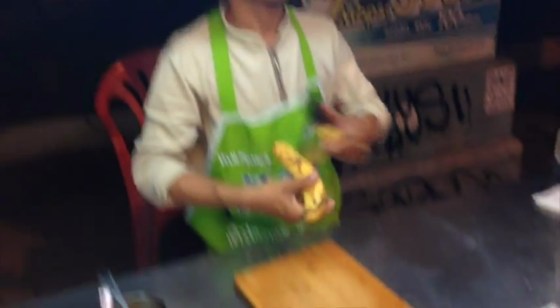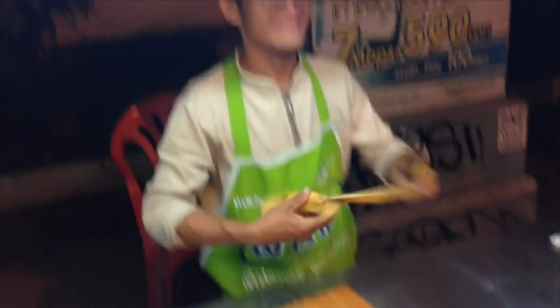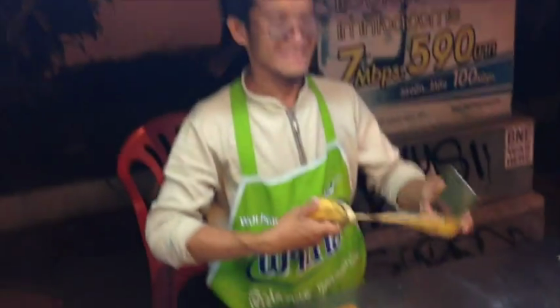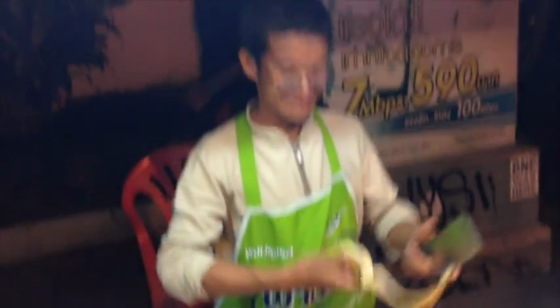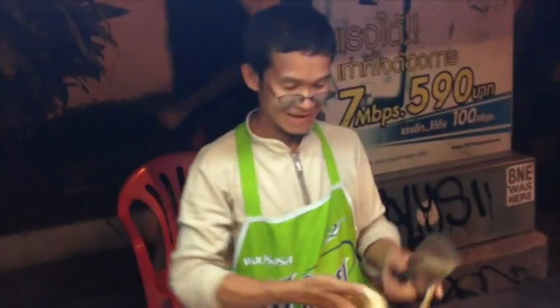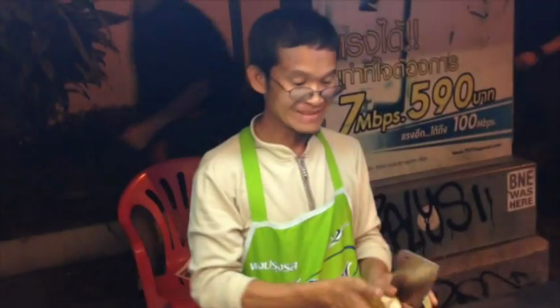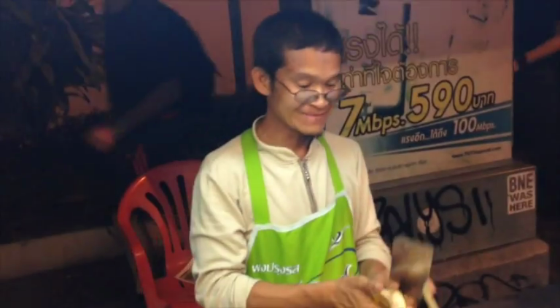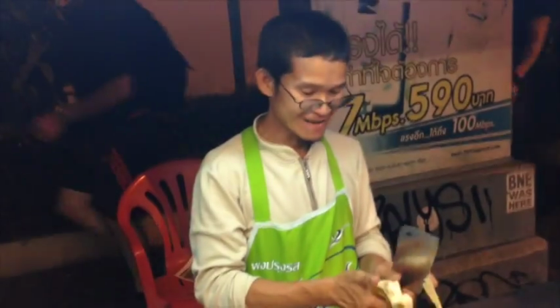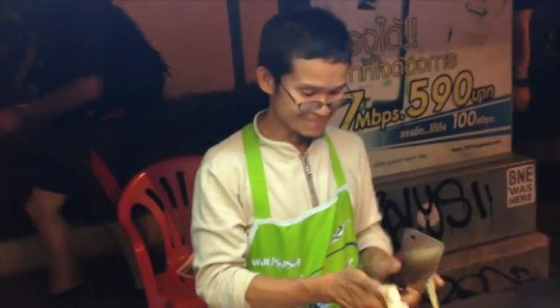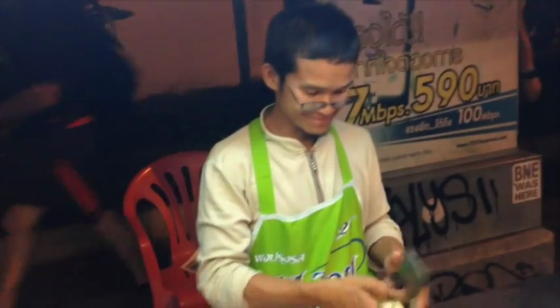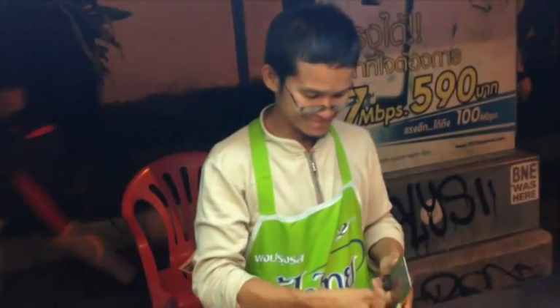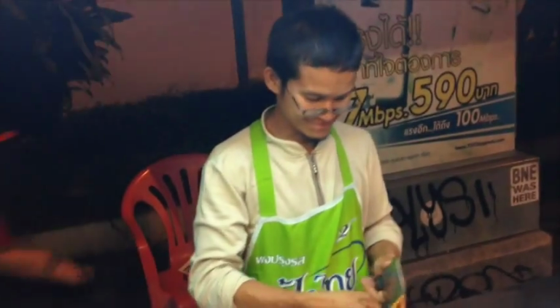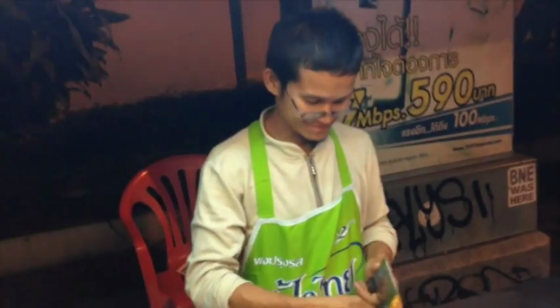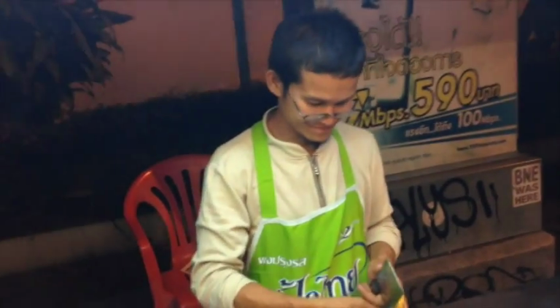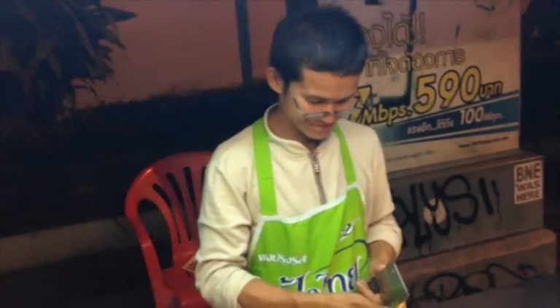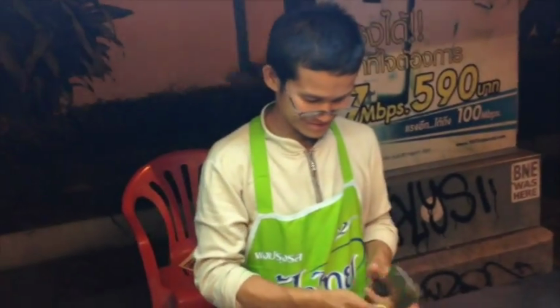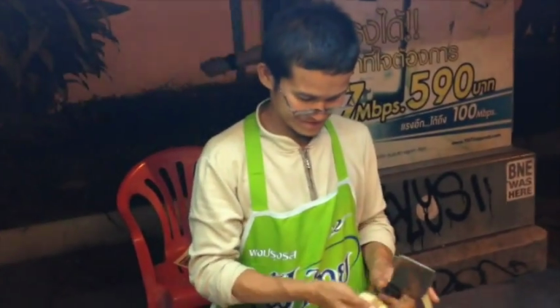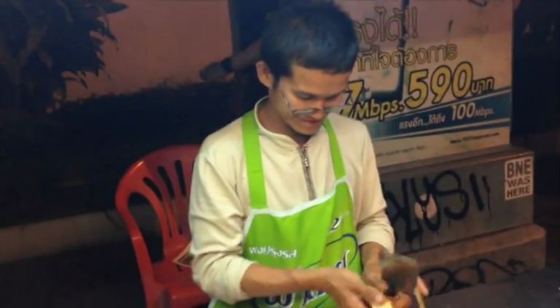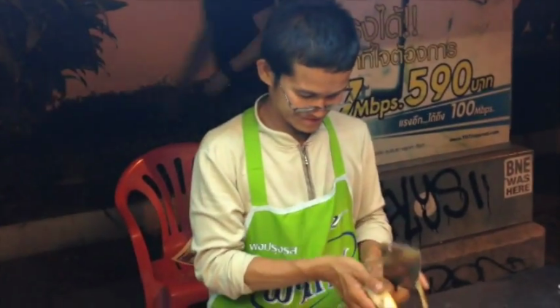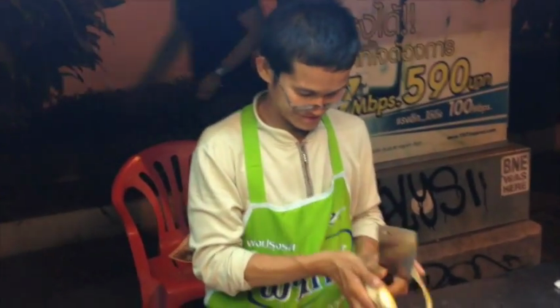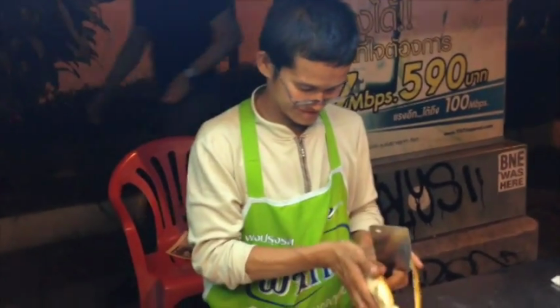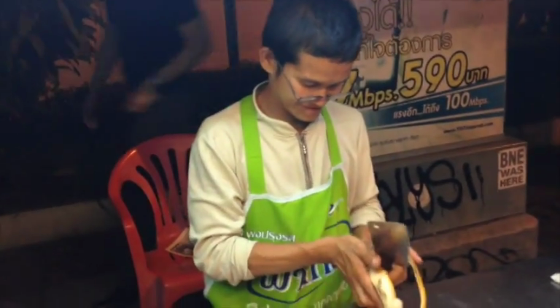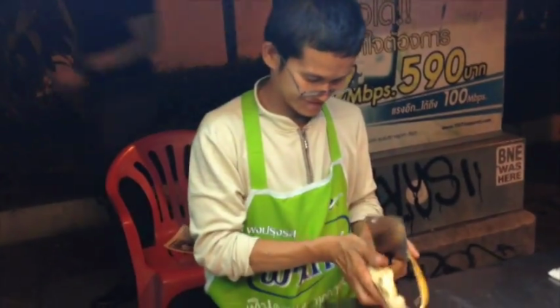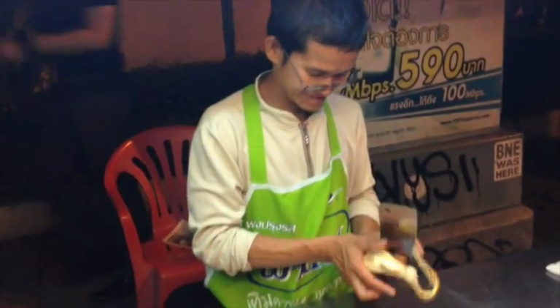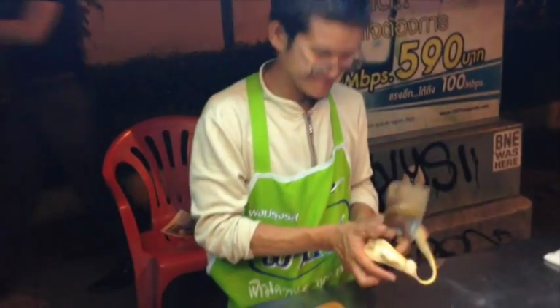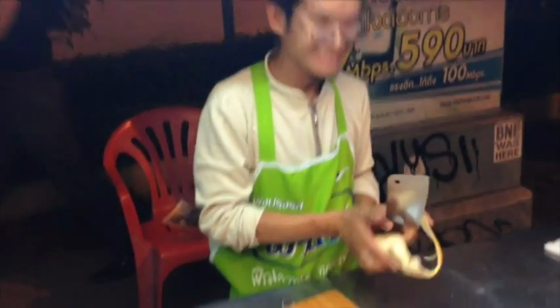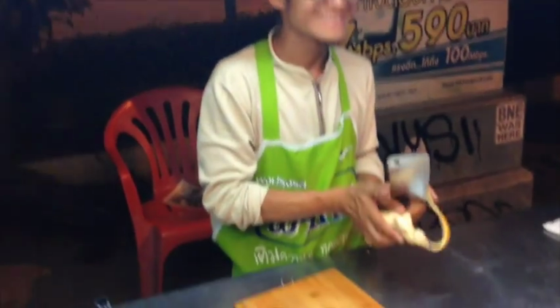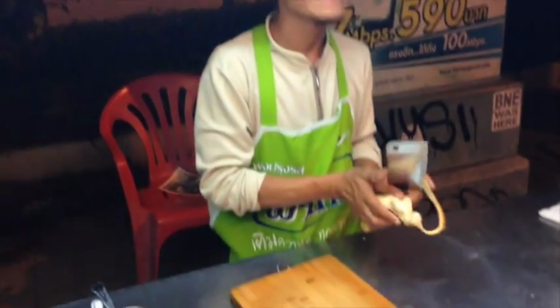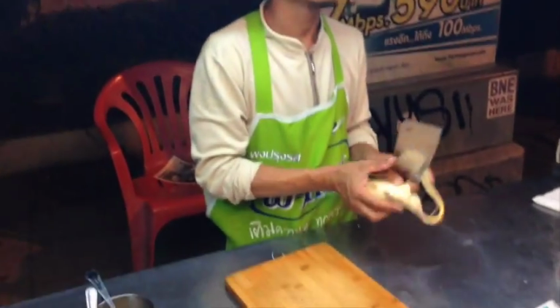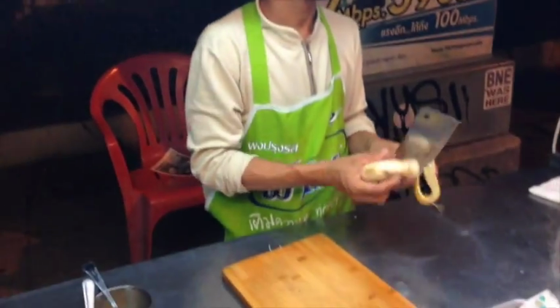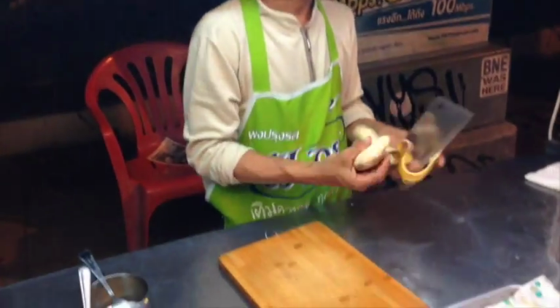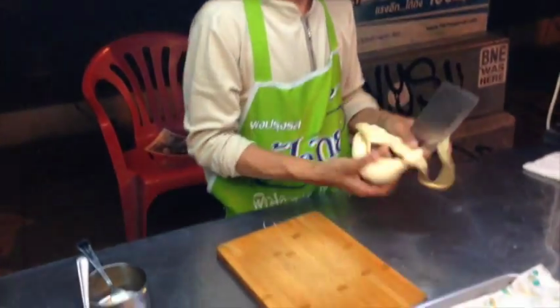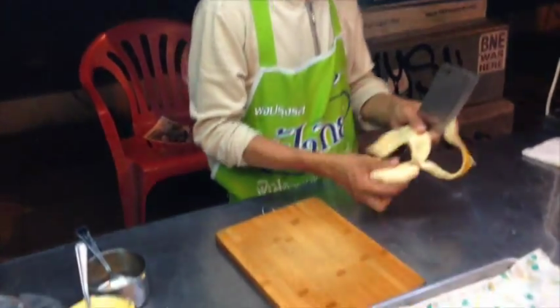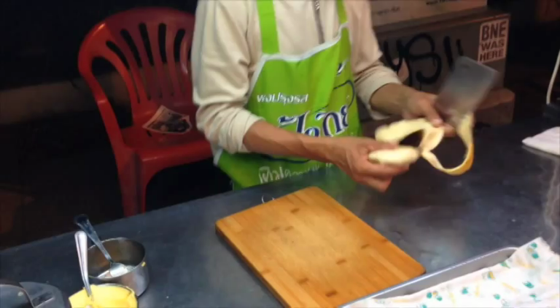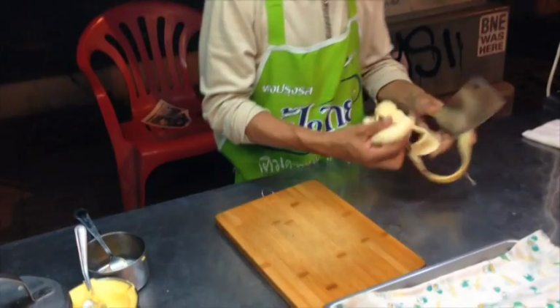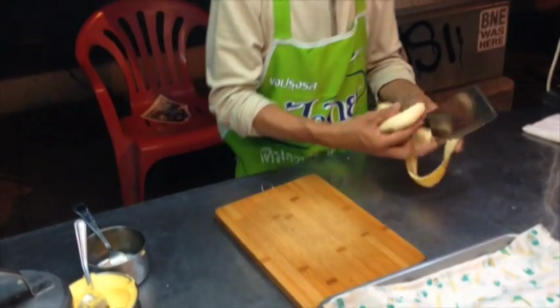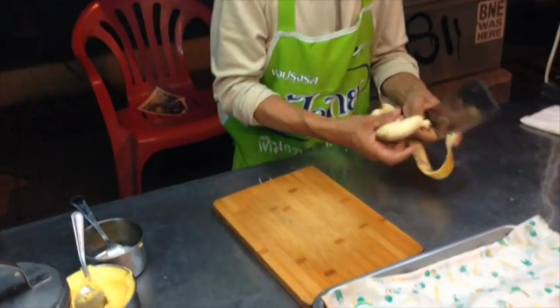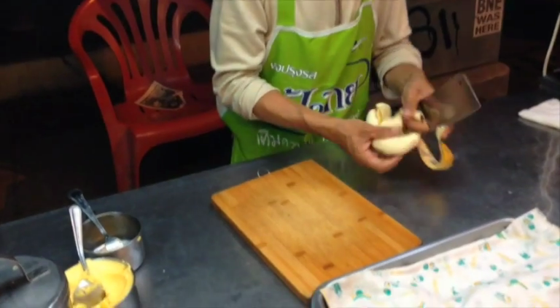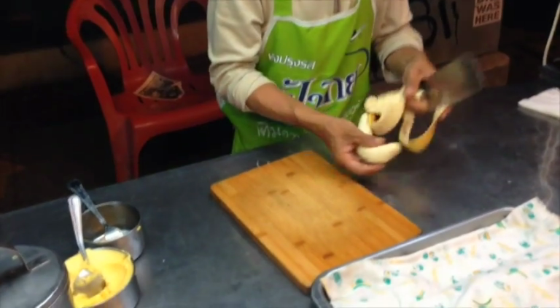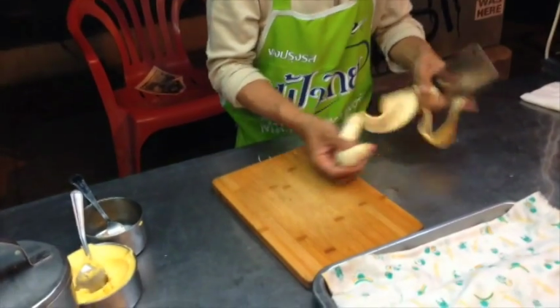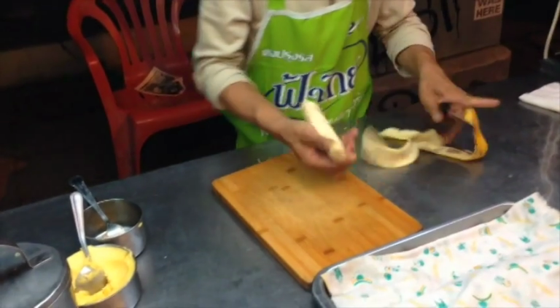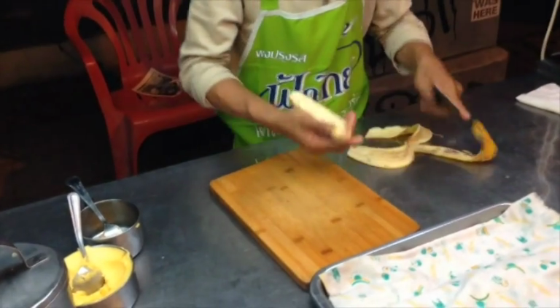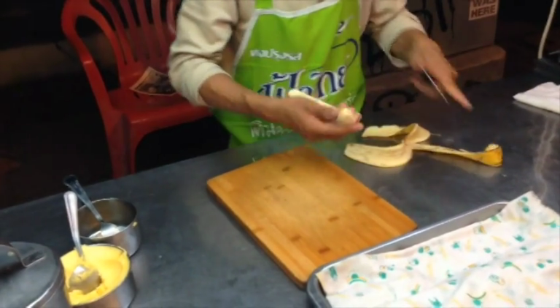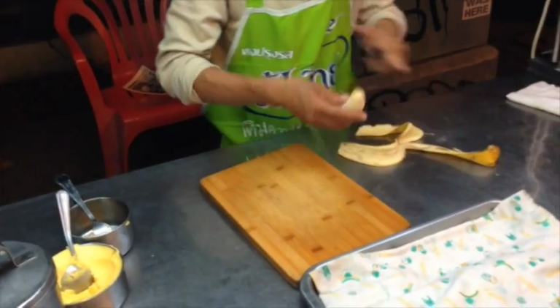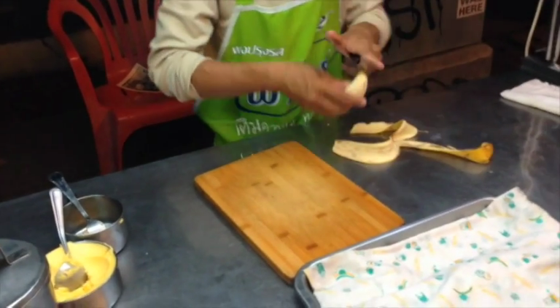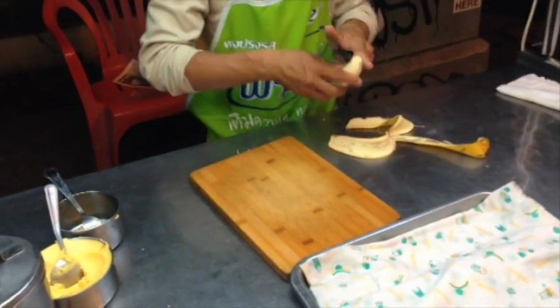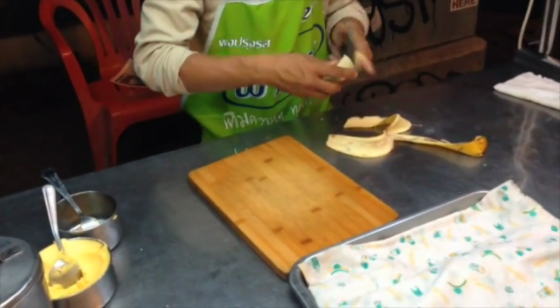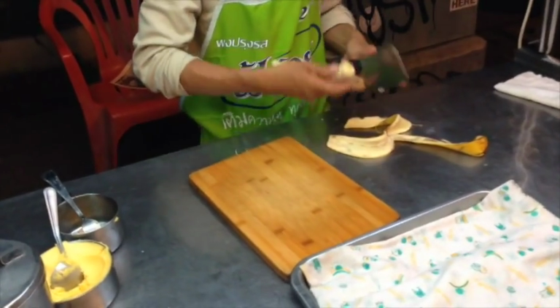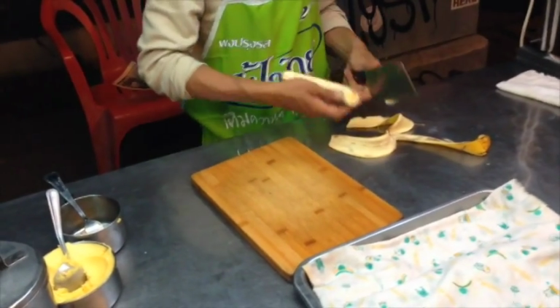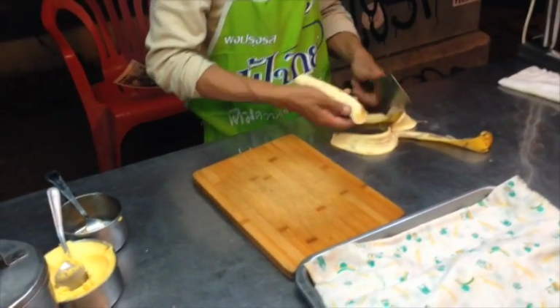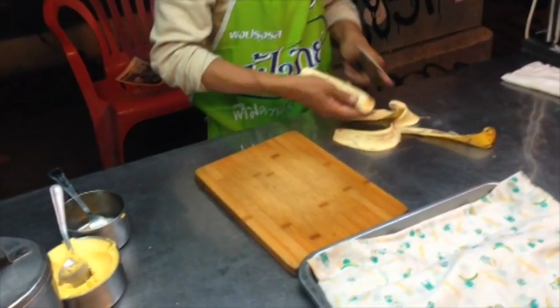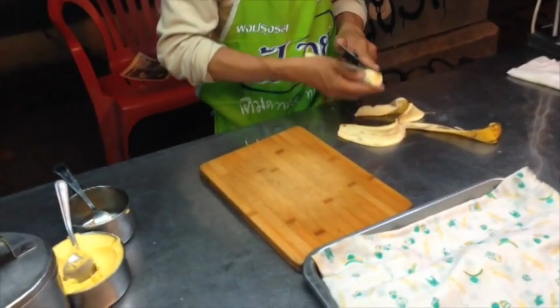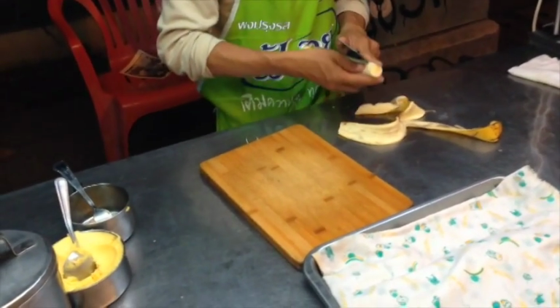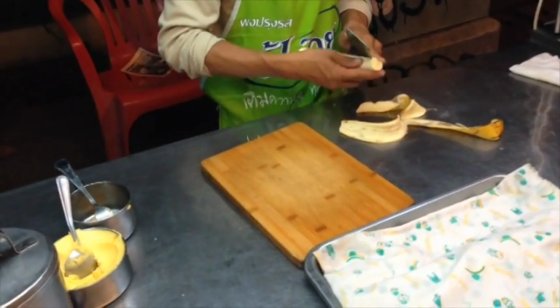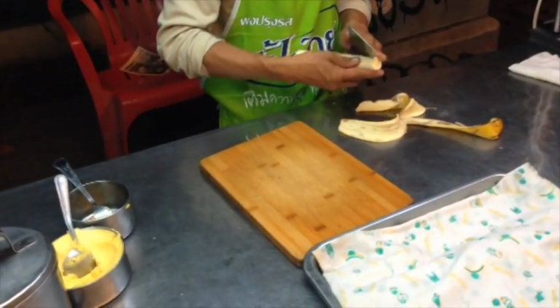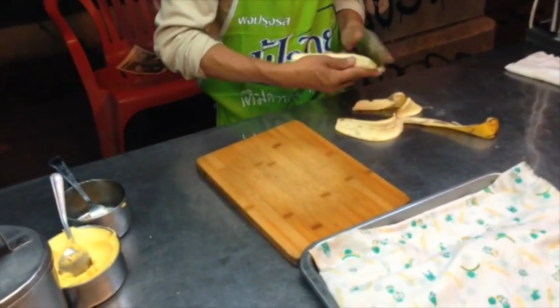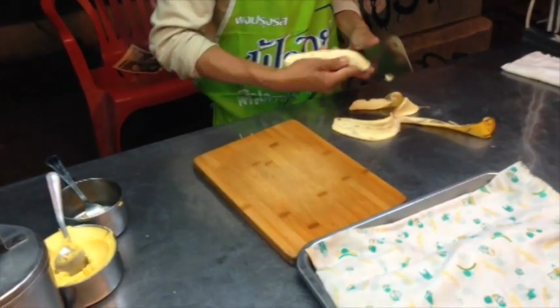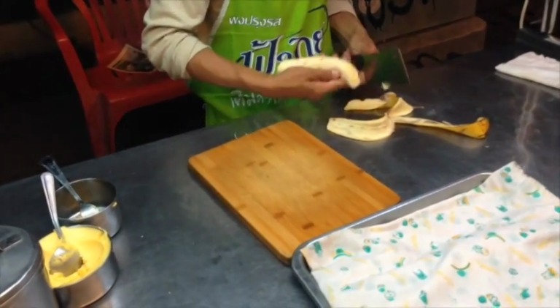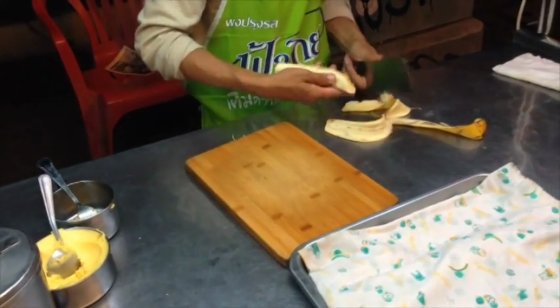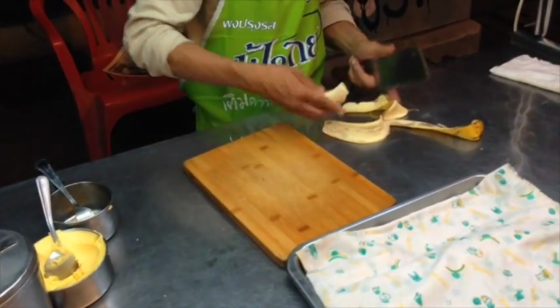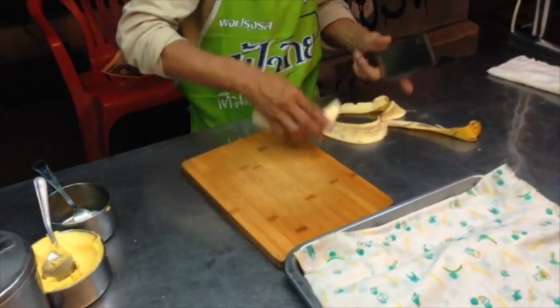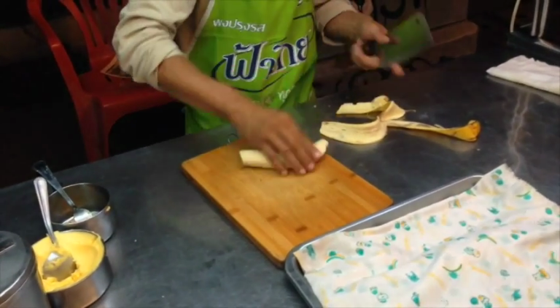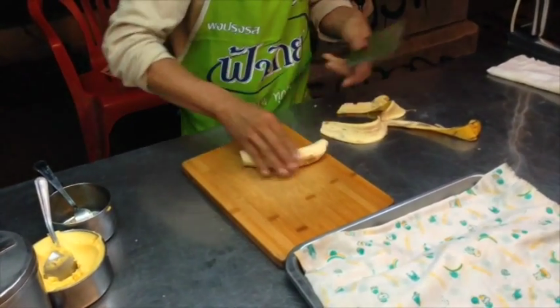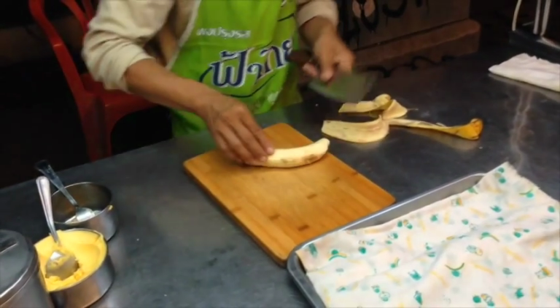Hey everybody, this is Jay Crater with jaycrater.com. Ten steps to make banana roti in Chiang Mai.